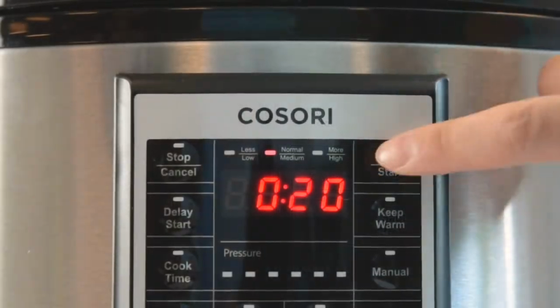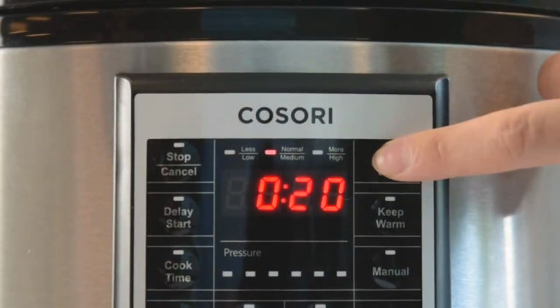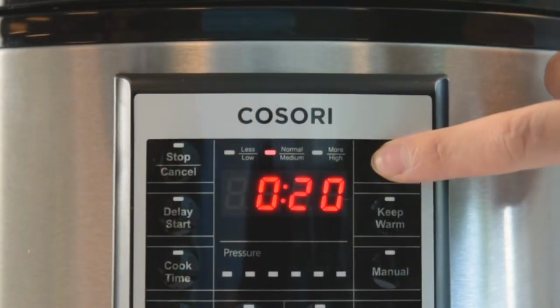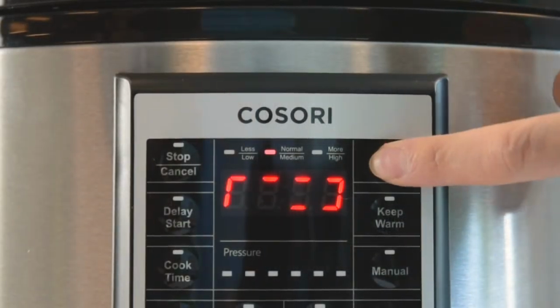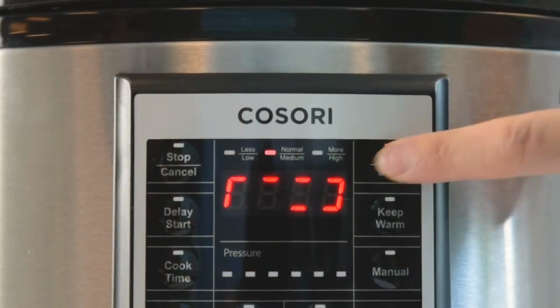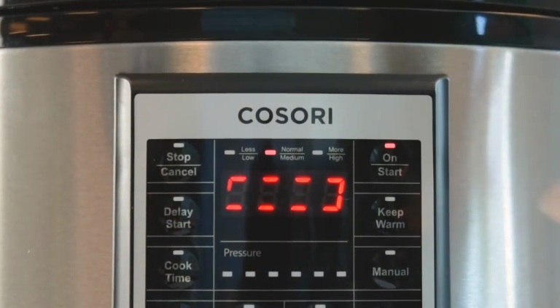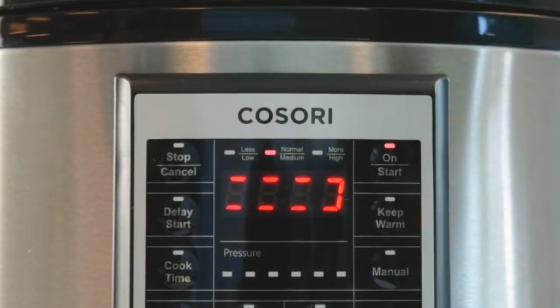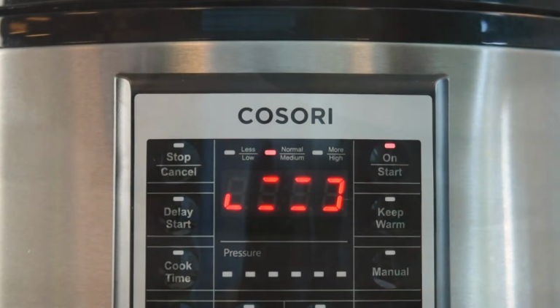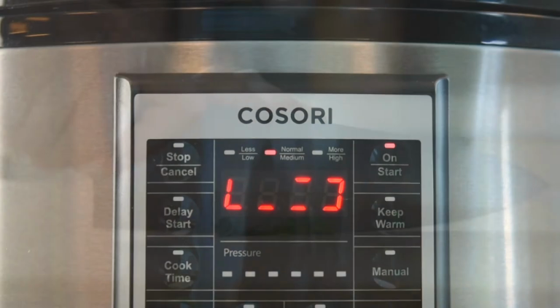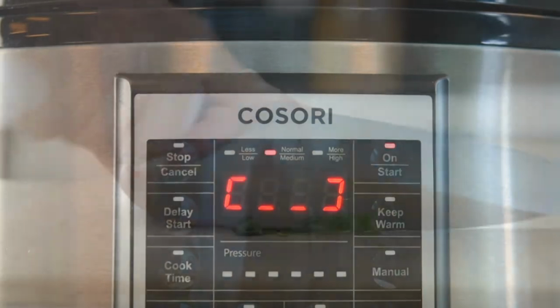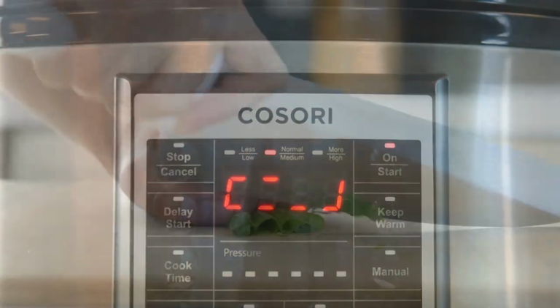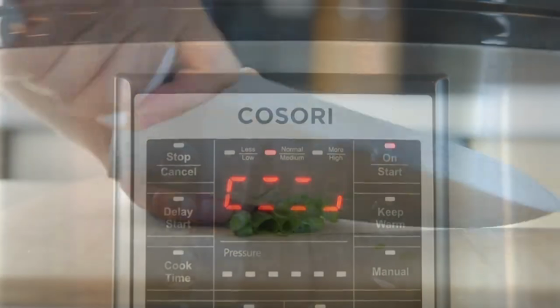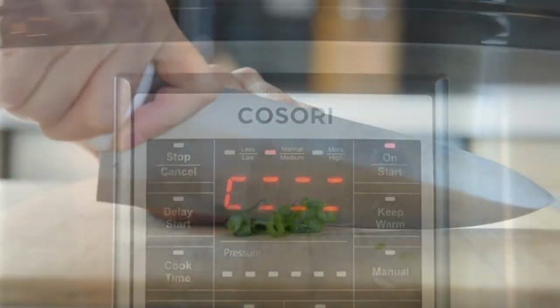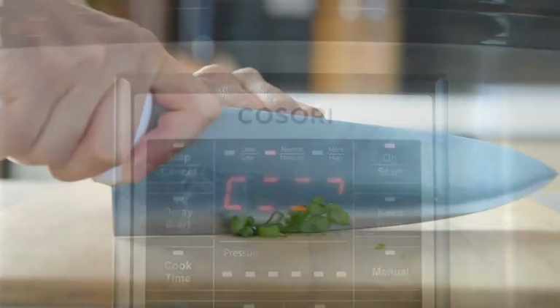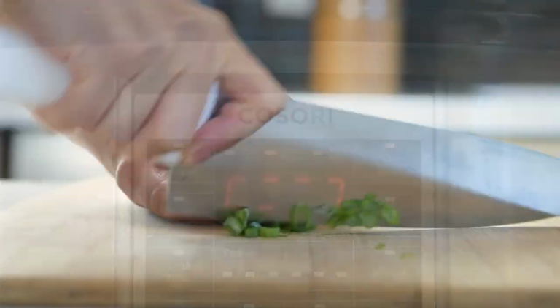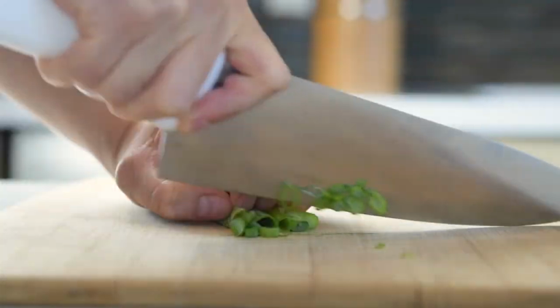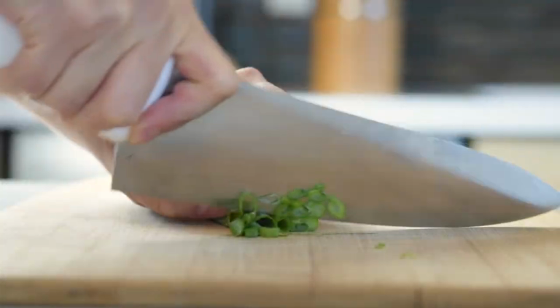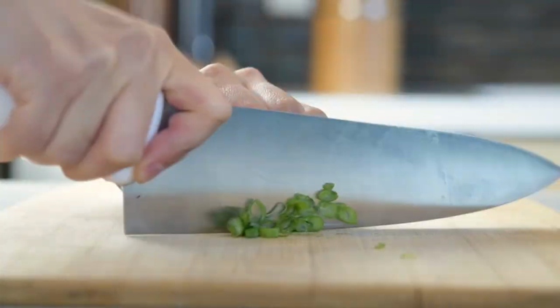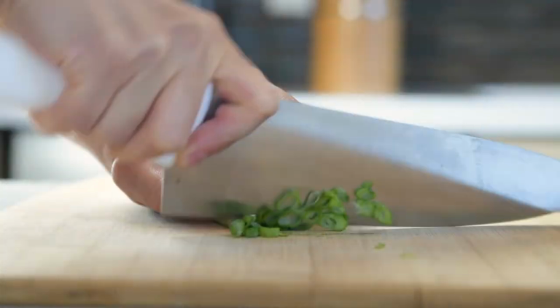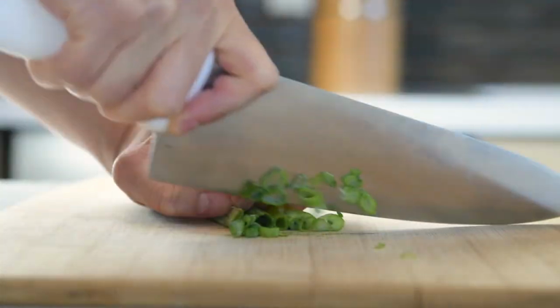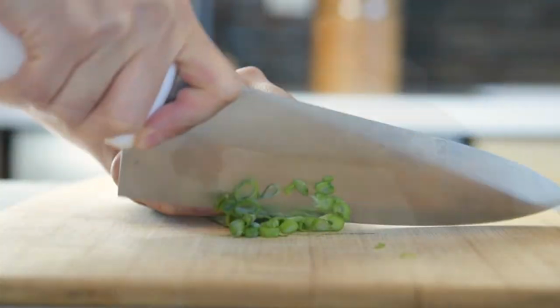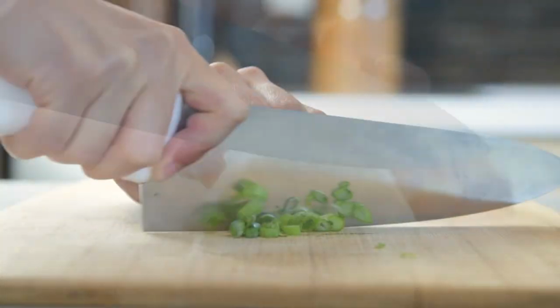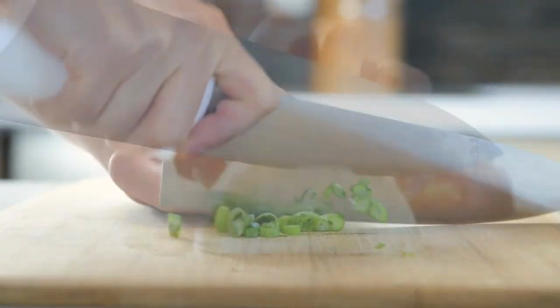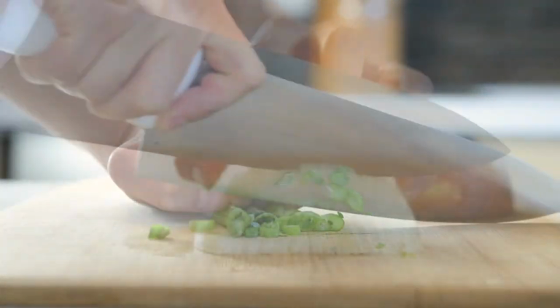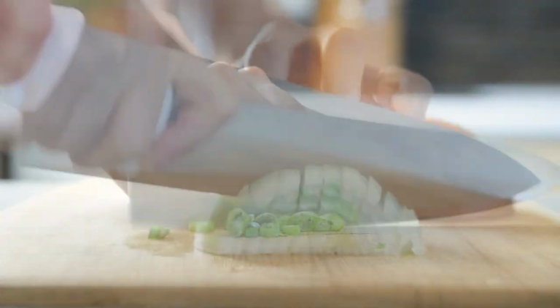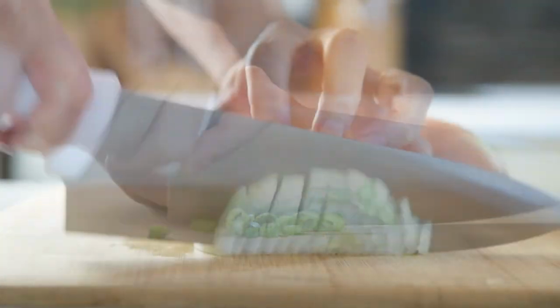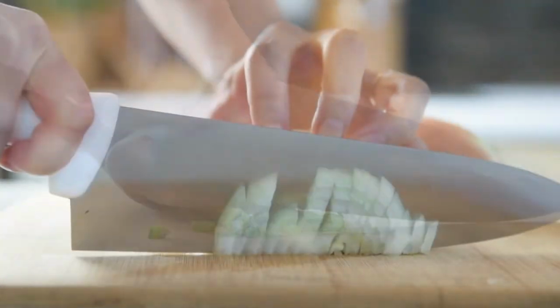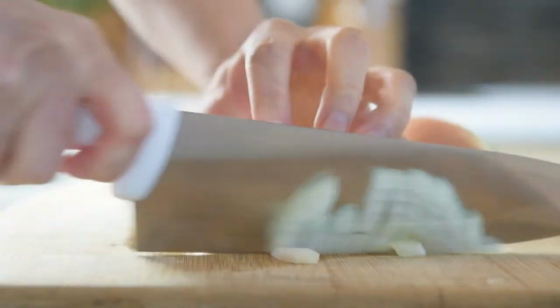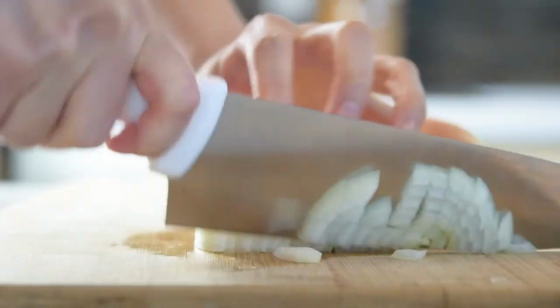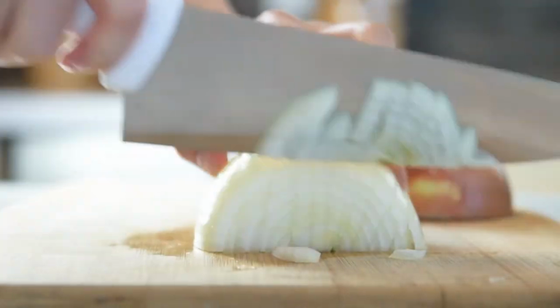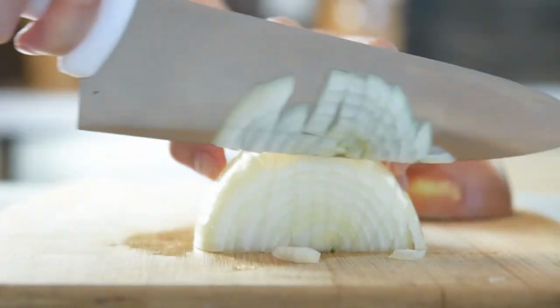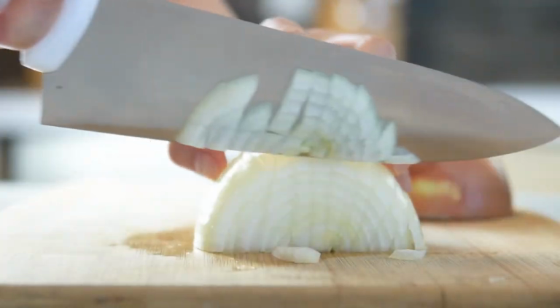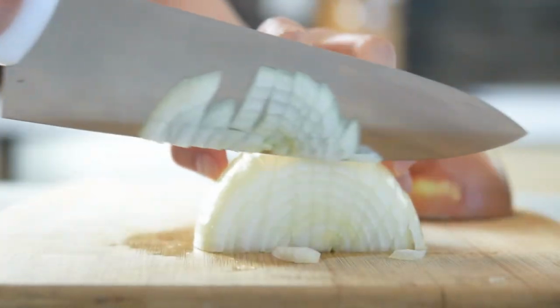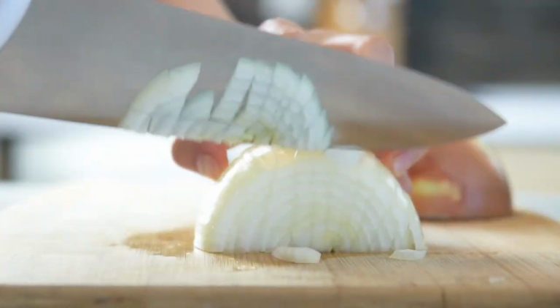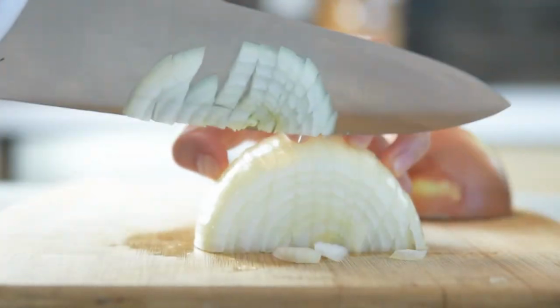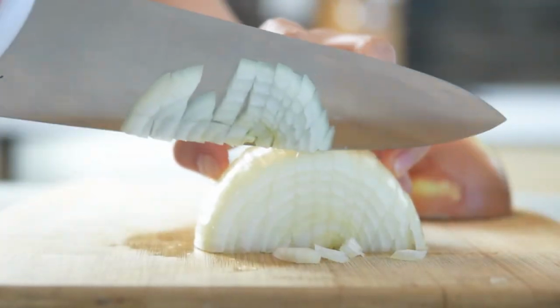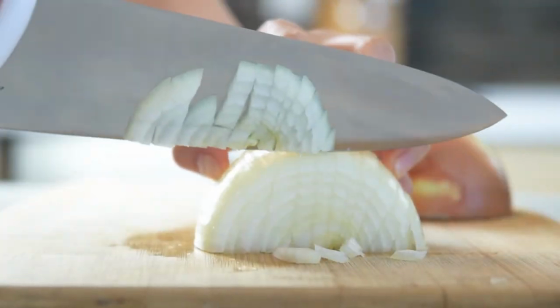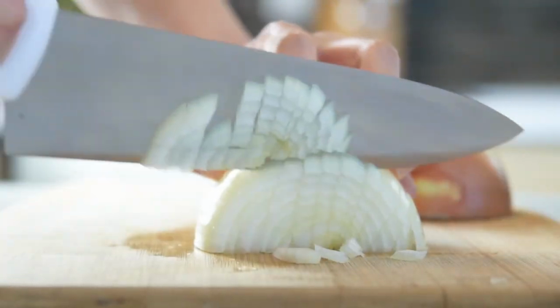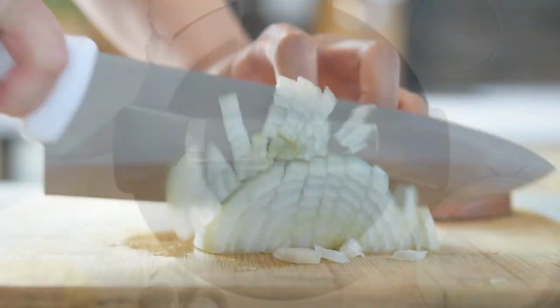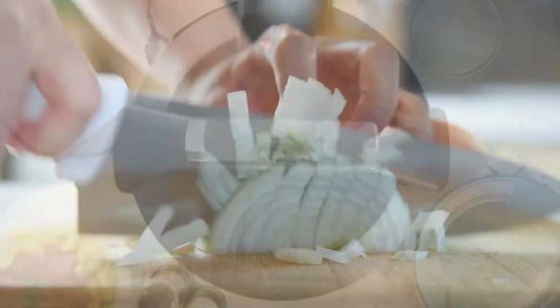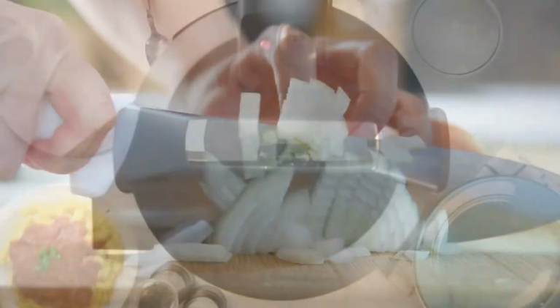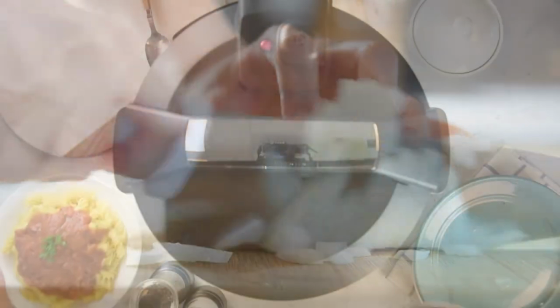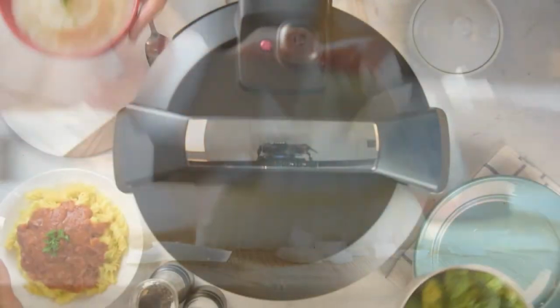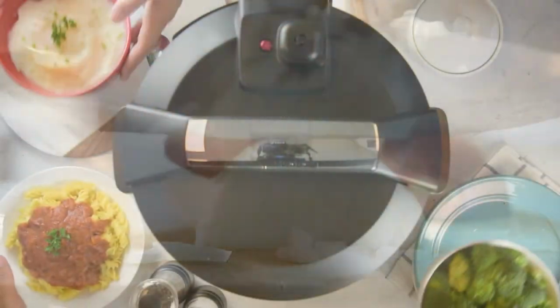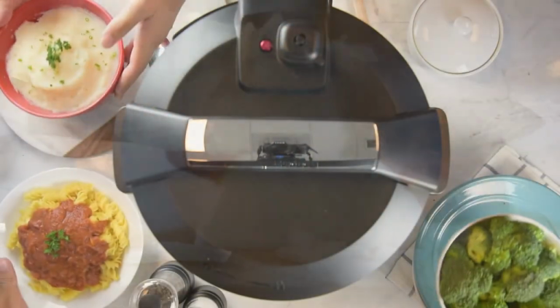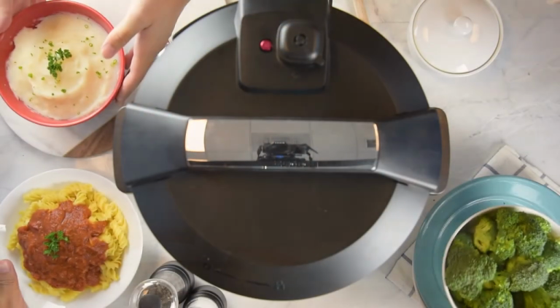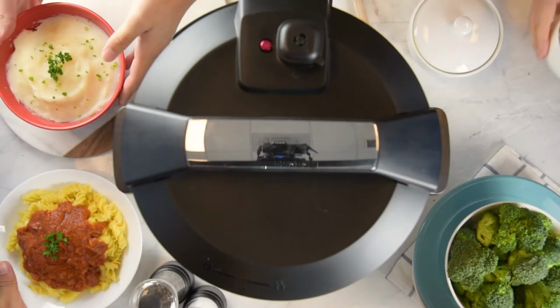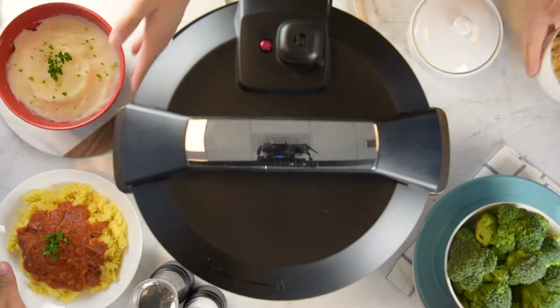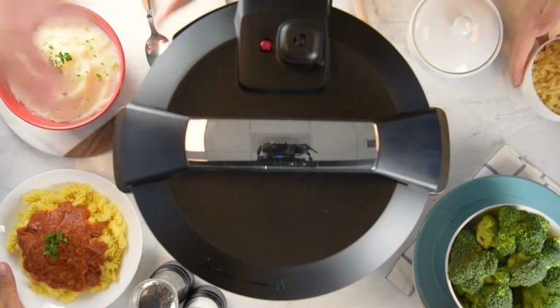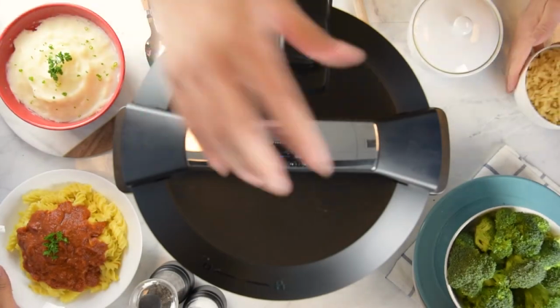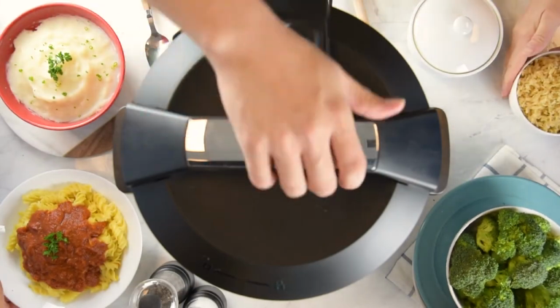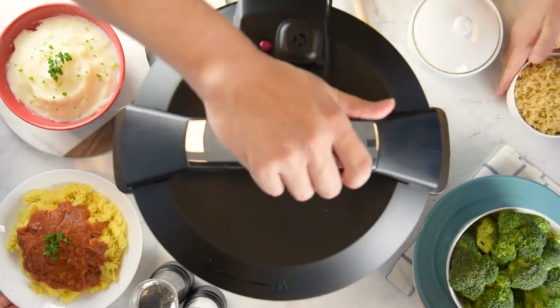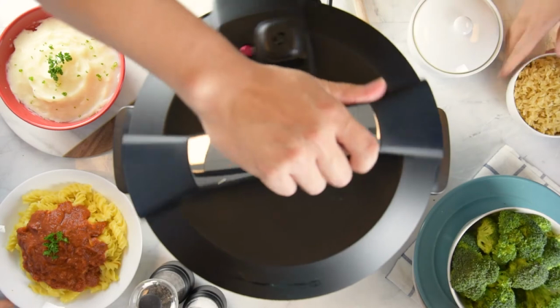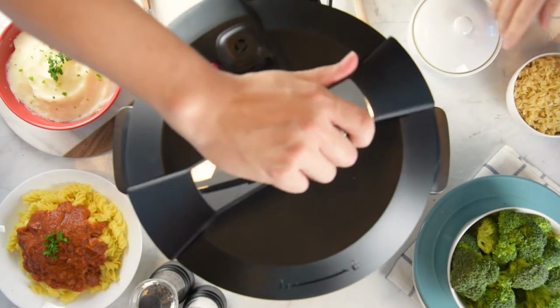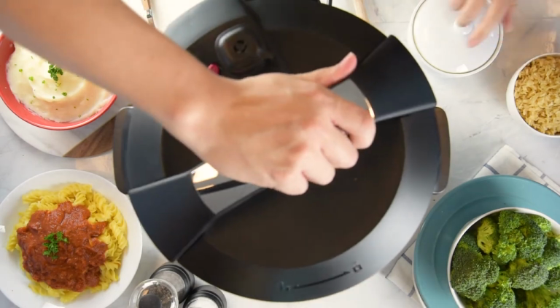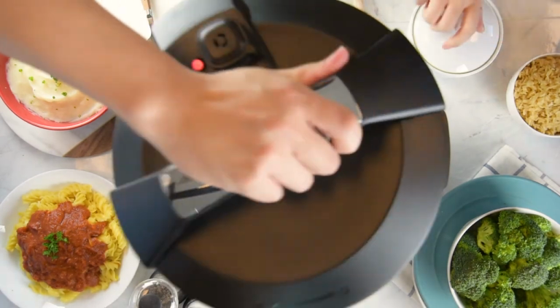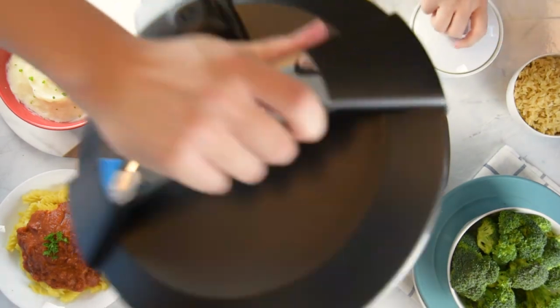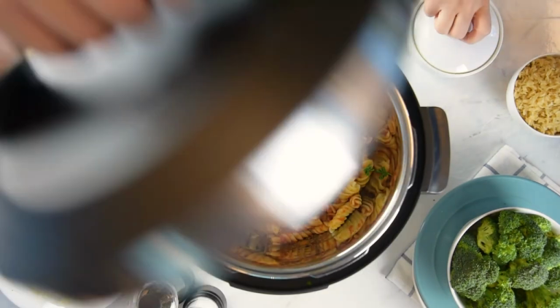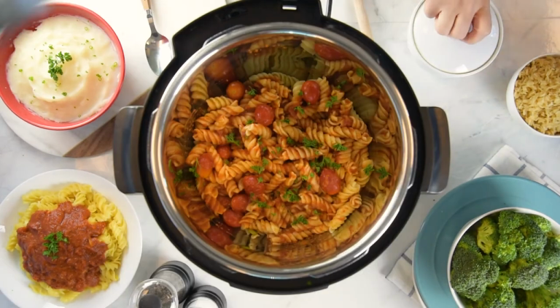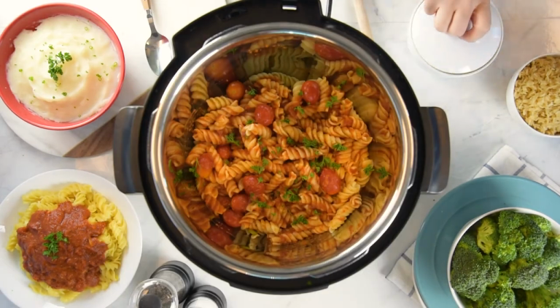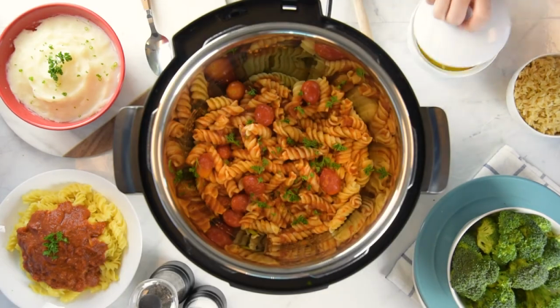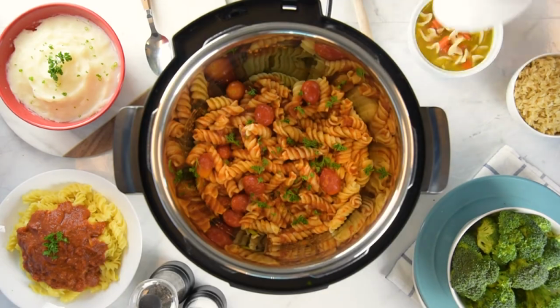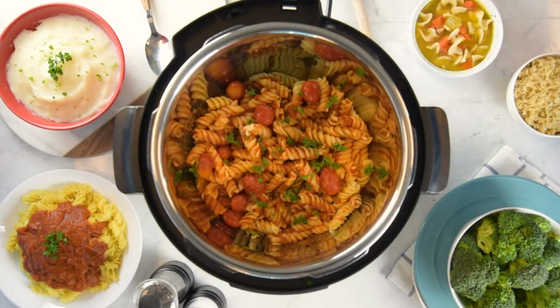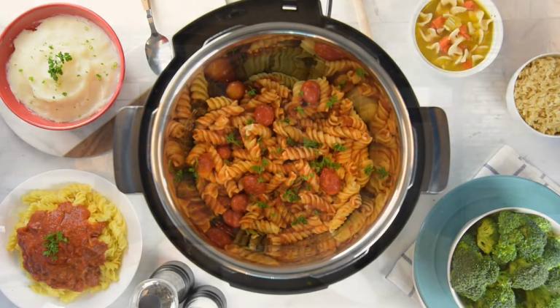Confidently press start. Or if you know what you're doing, go chef! Easy, simple, fast, and safe.